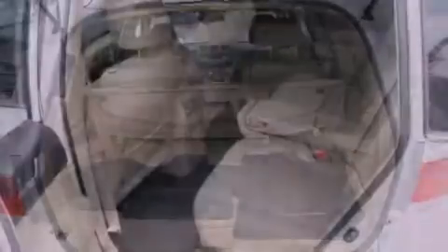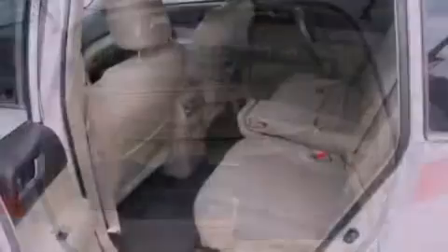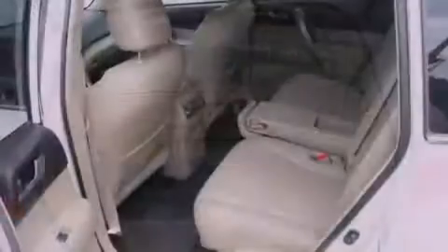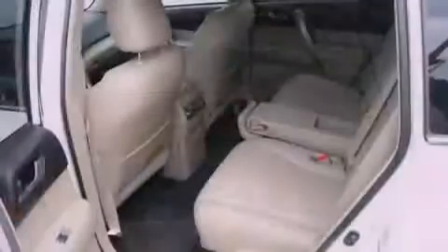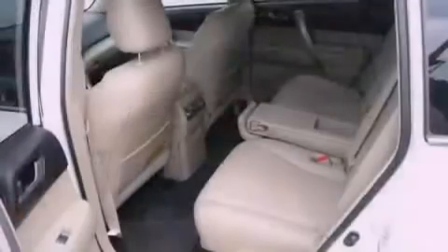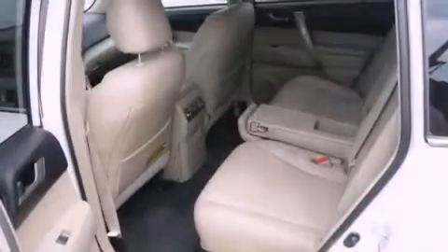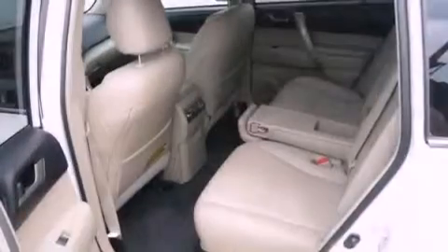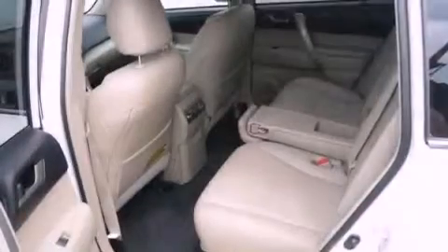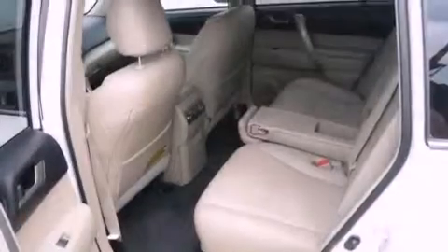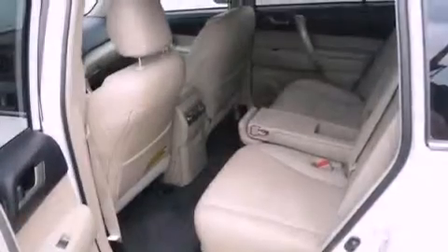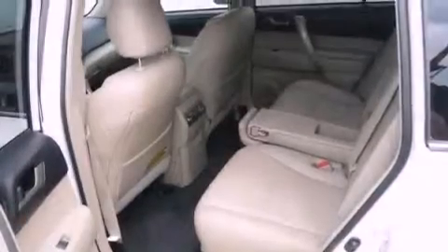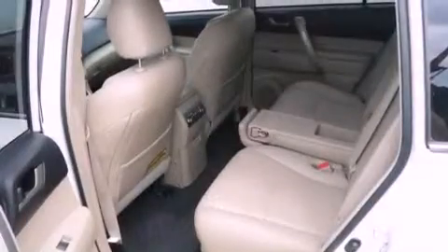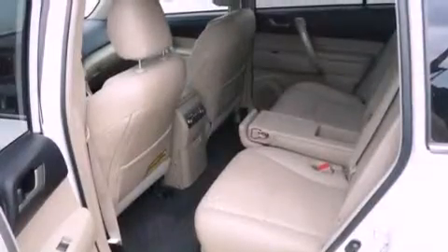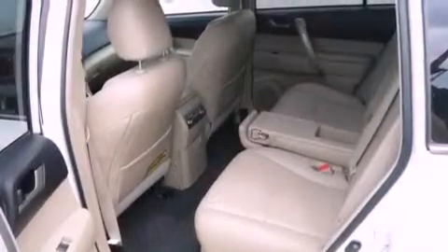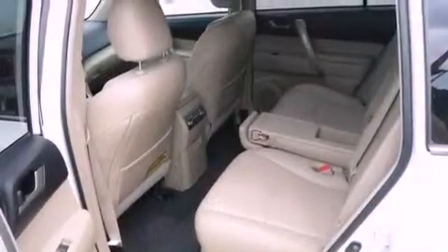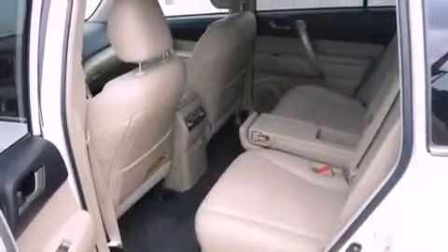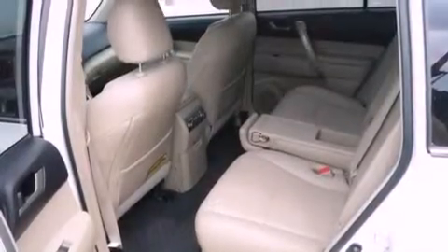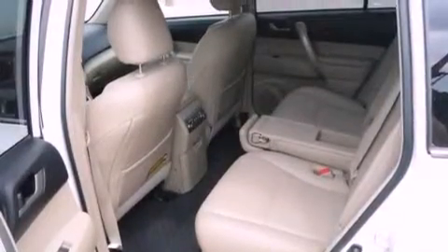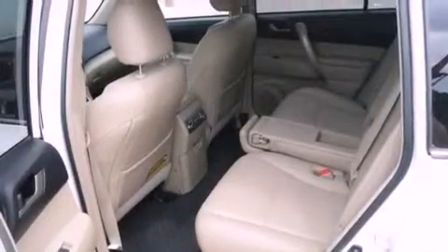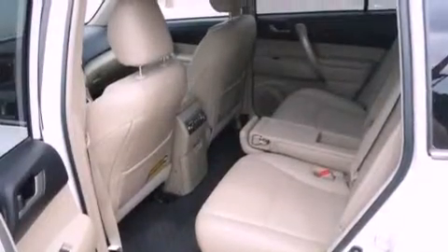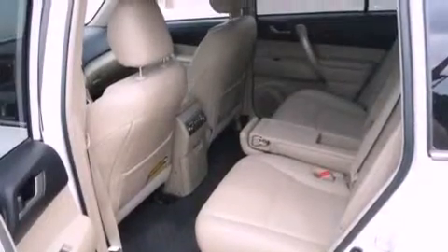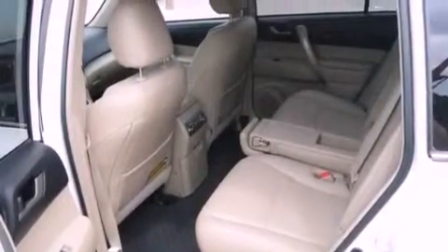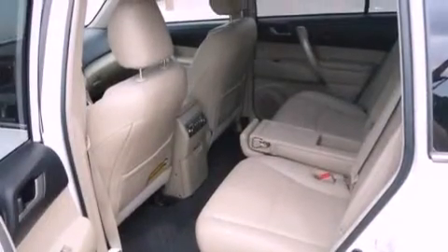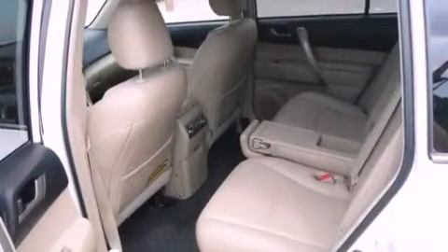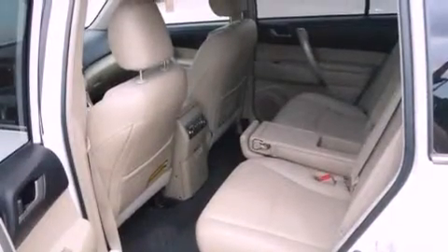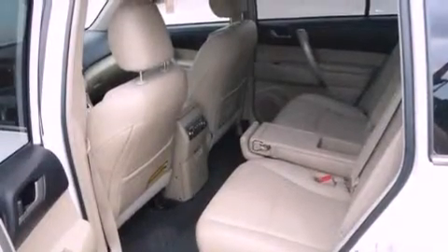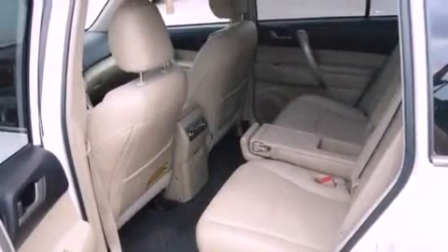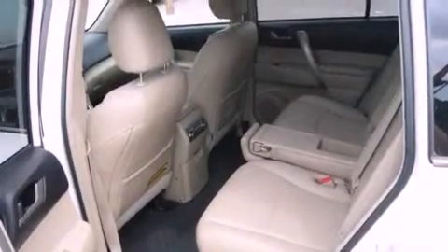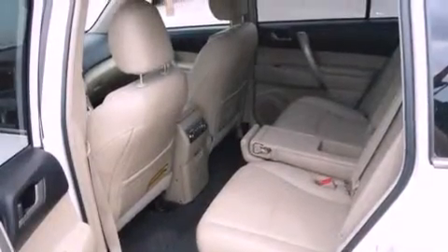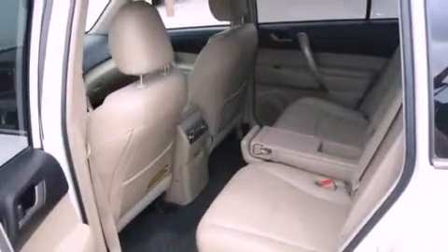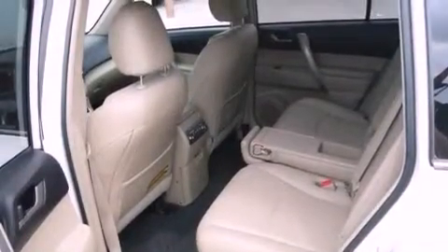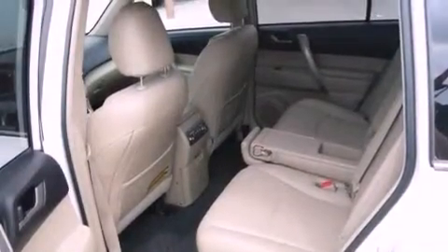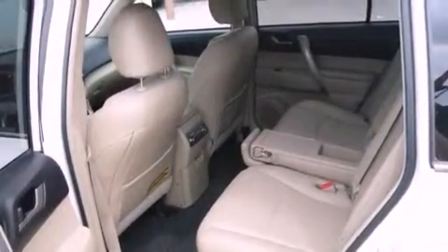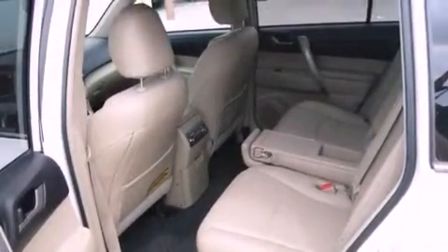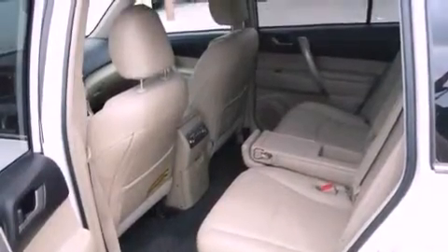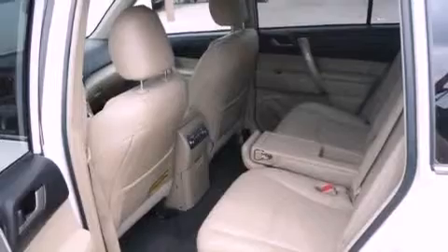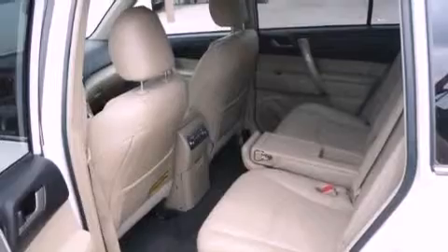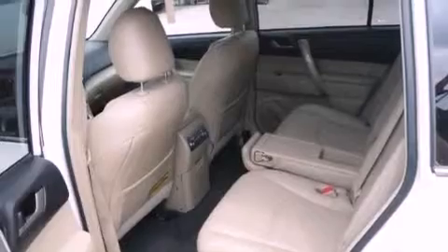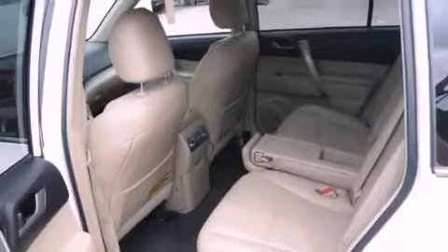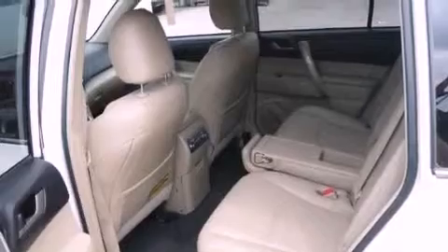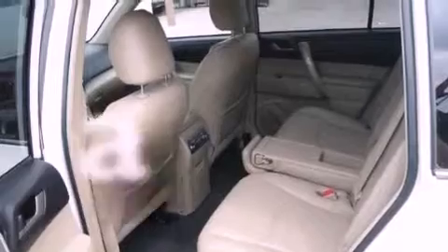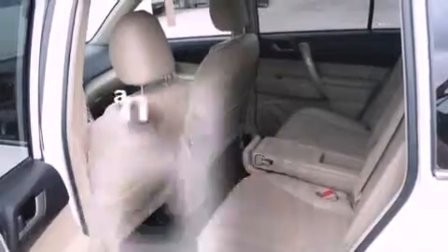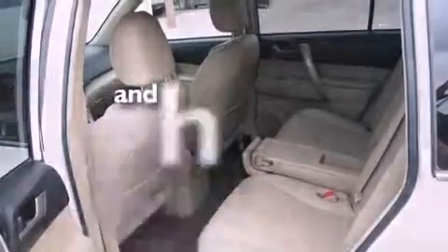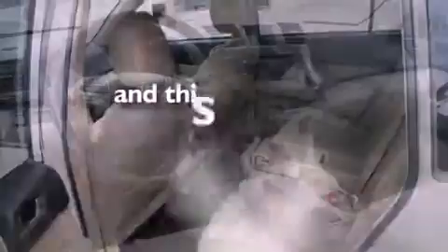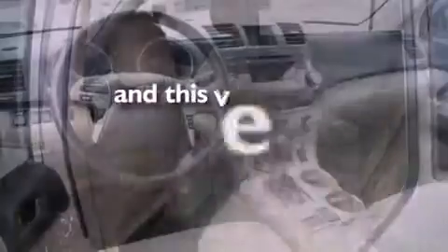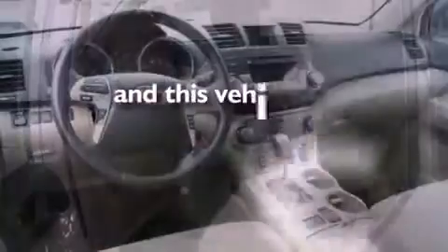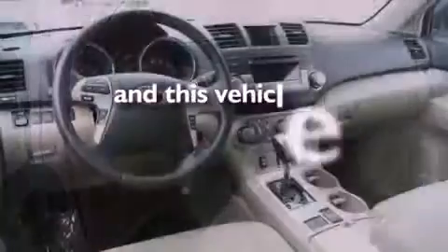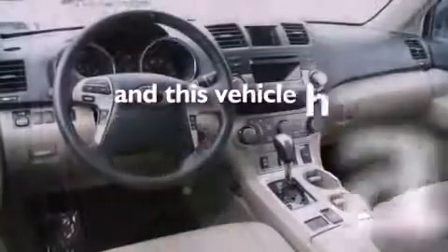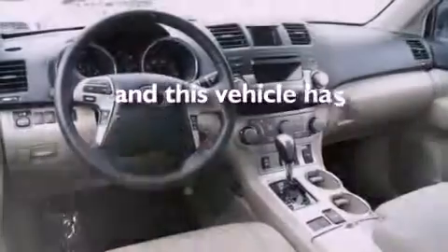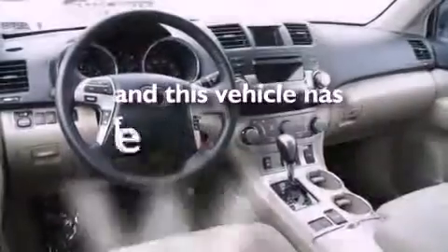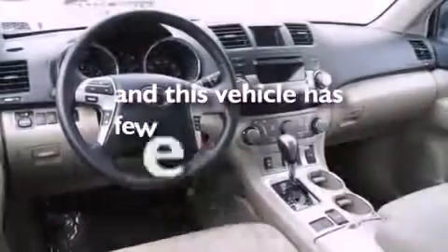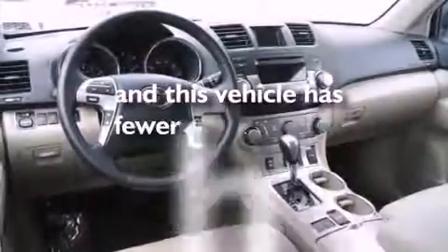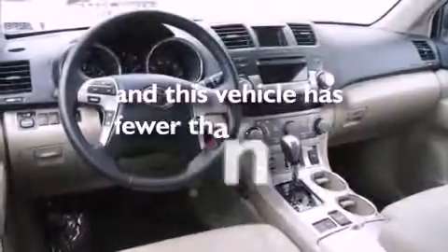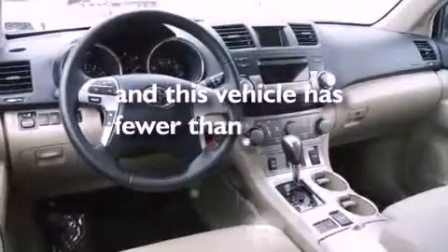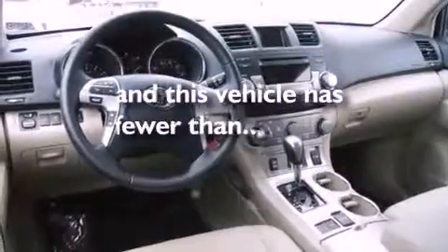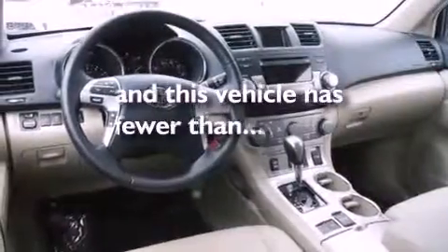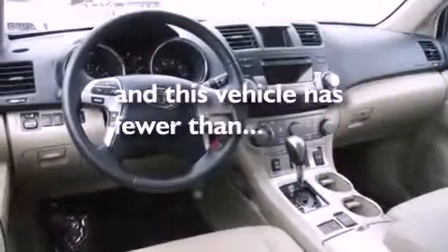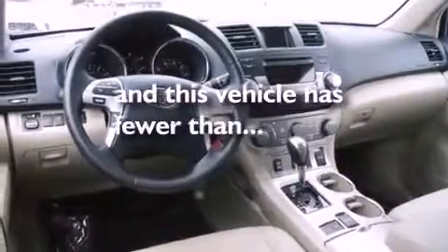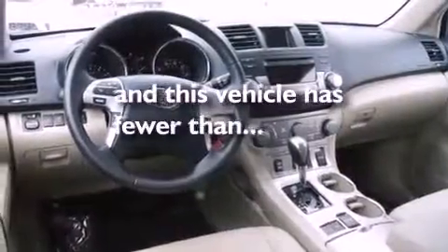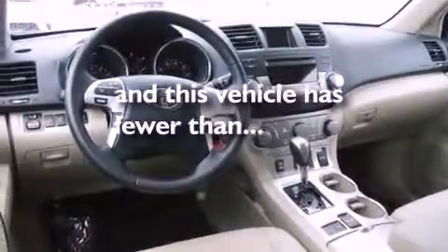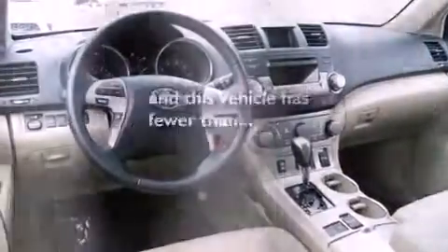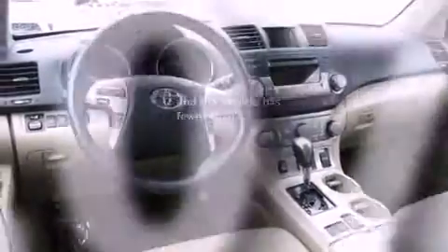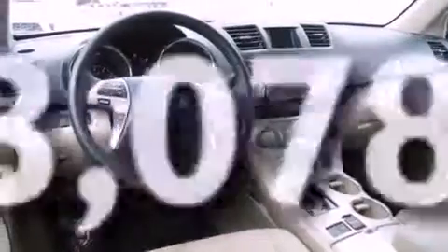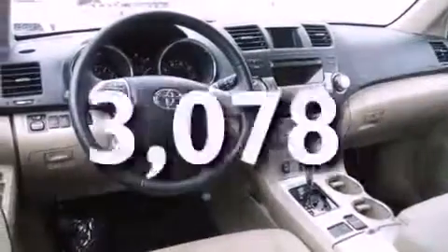Also included are roof rails, halogen headlights, a home-link feature, and this vehicle has fewer than 4,000 miles on the odometer.